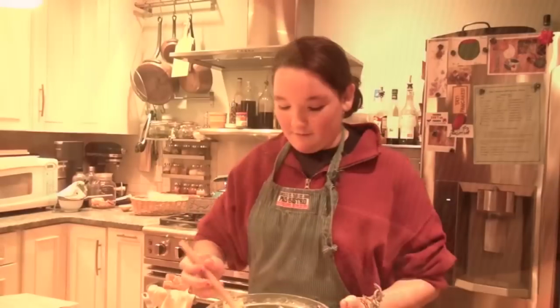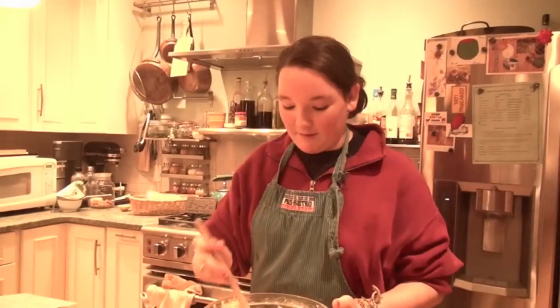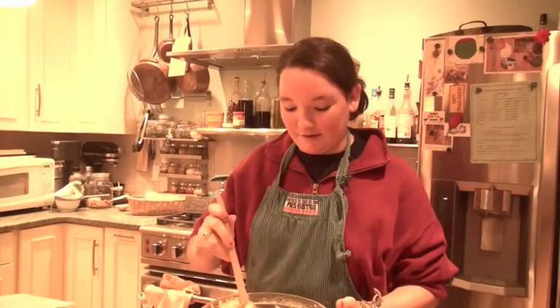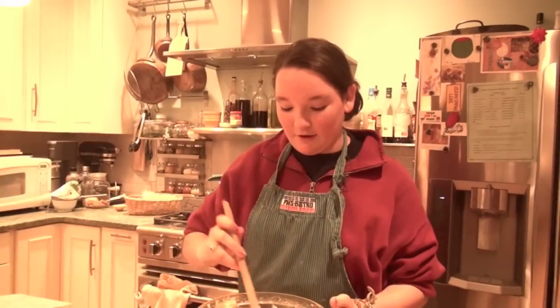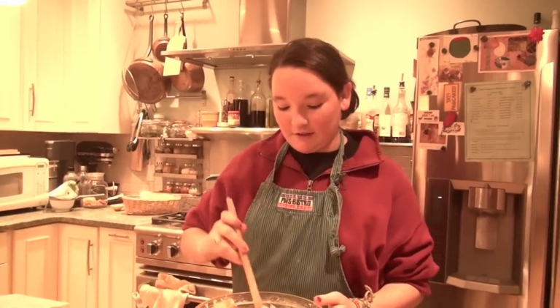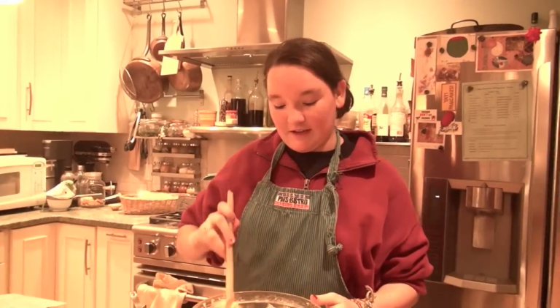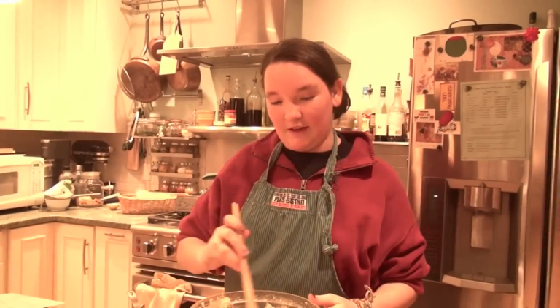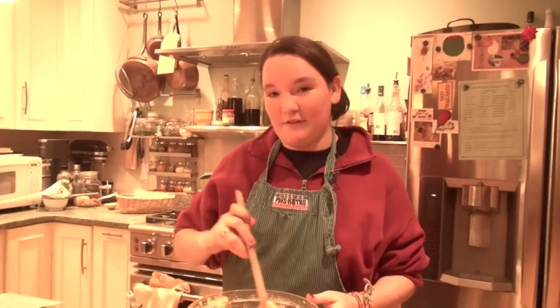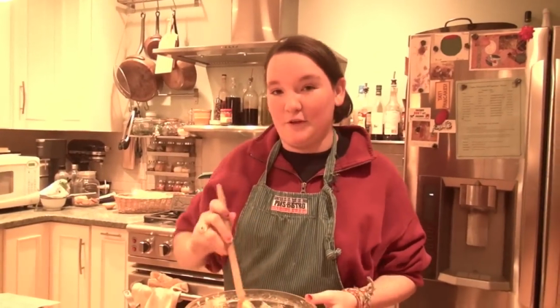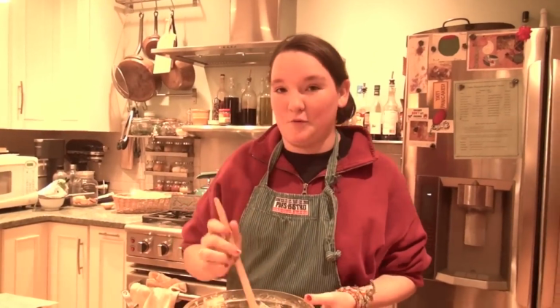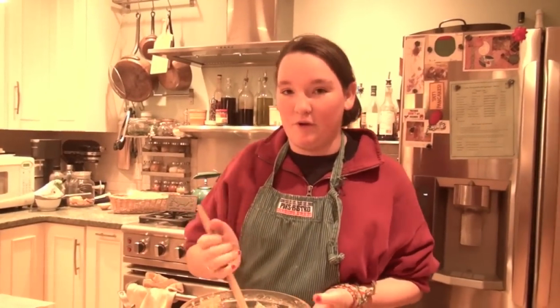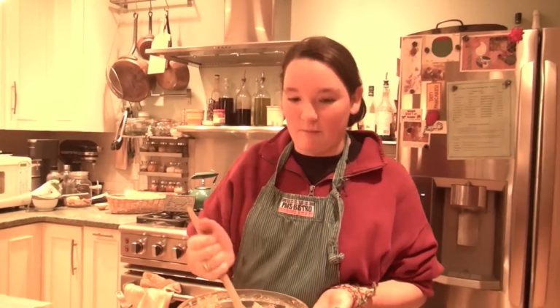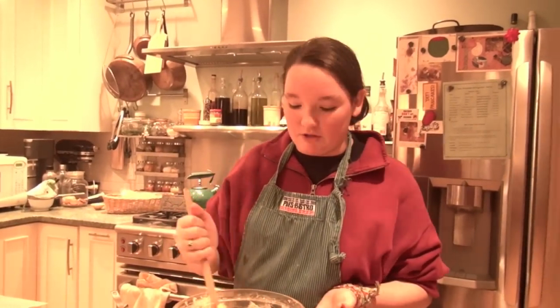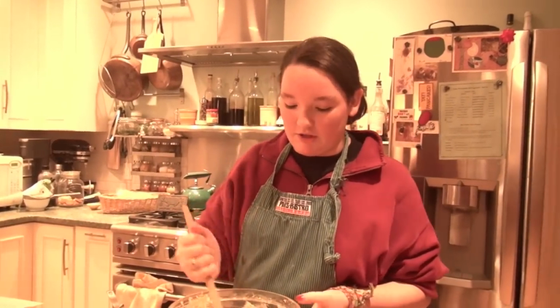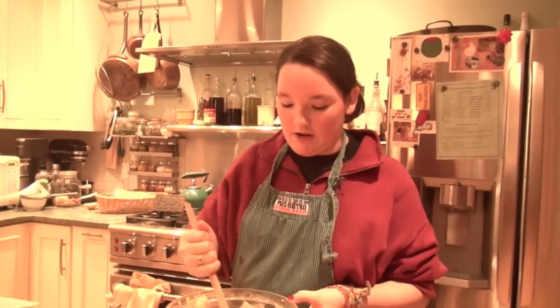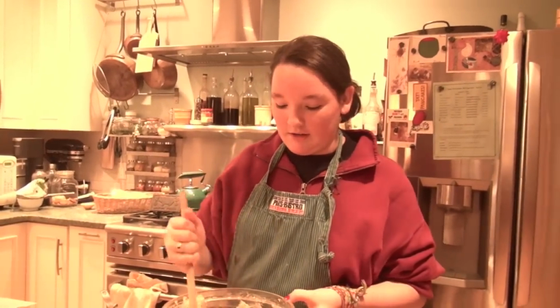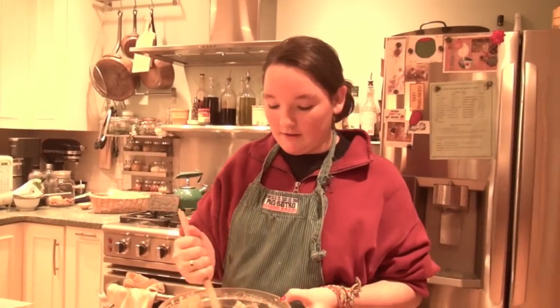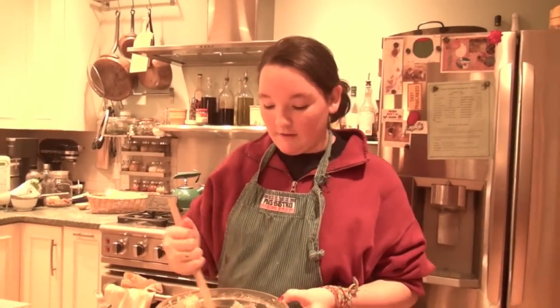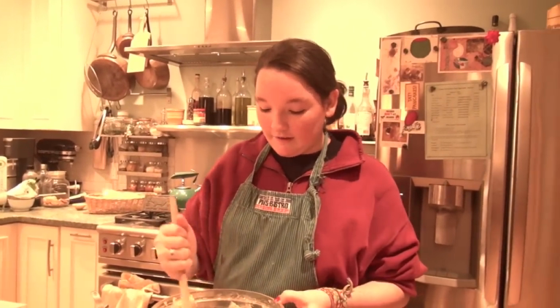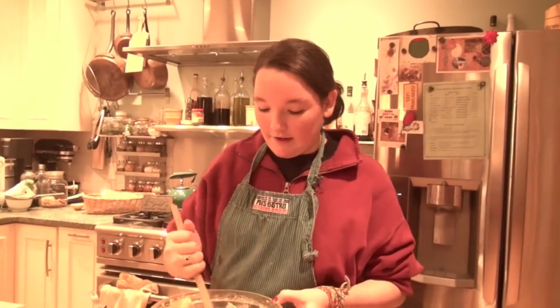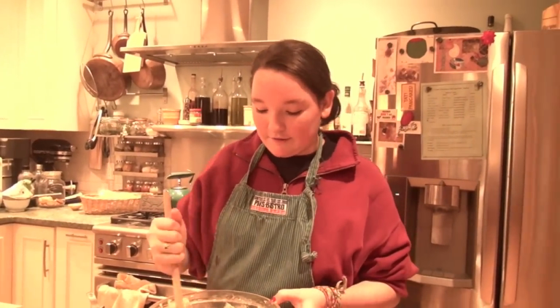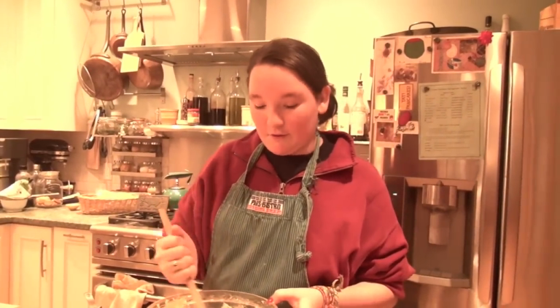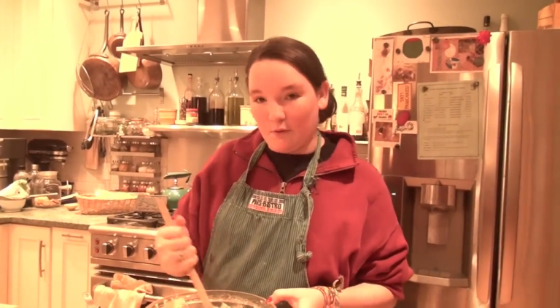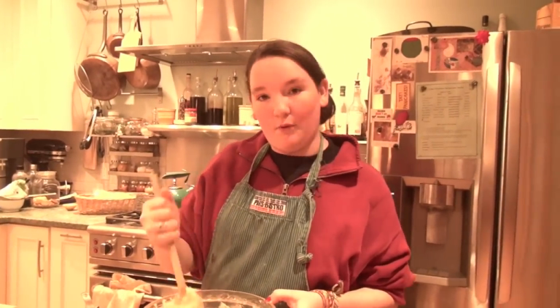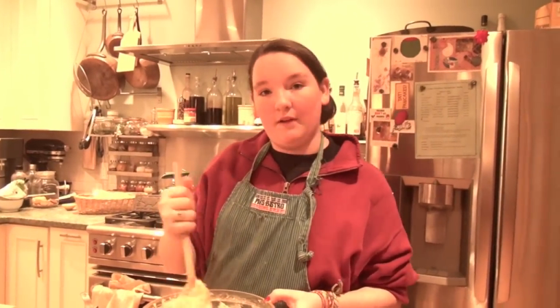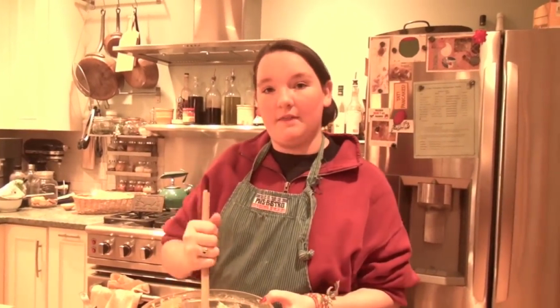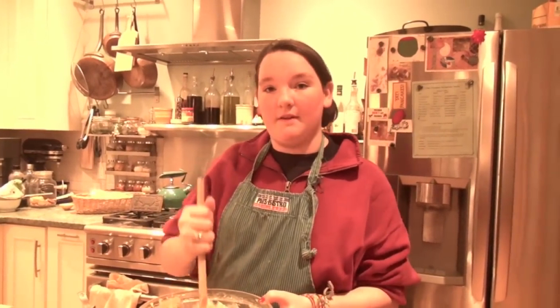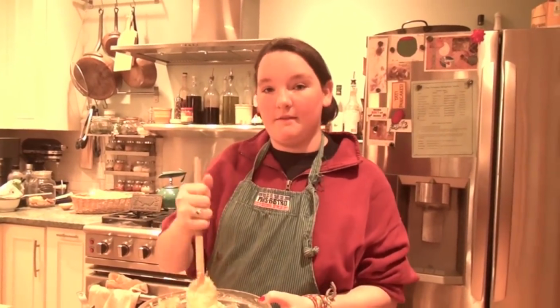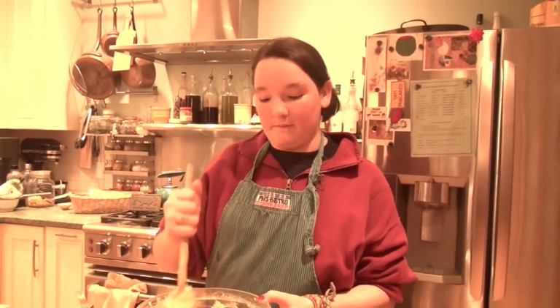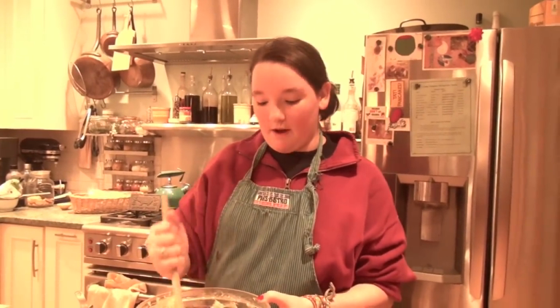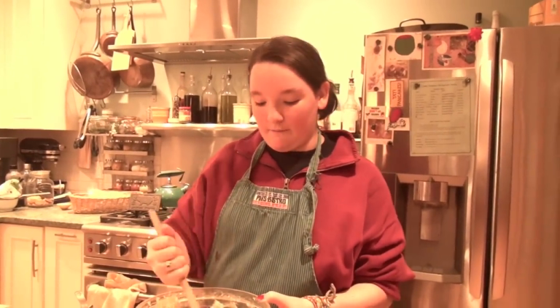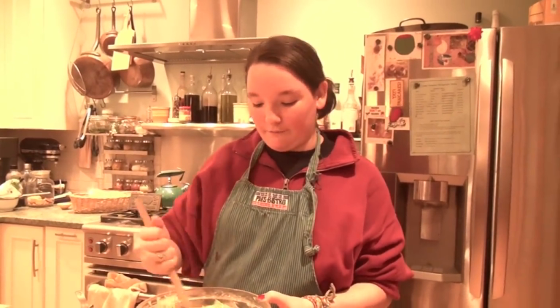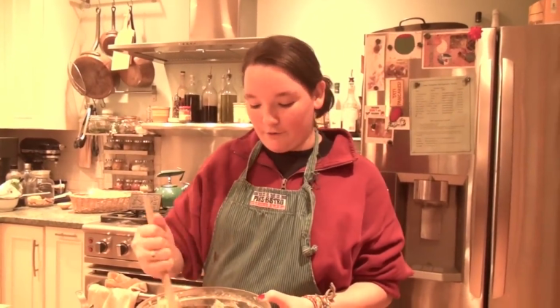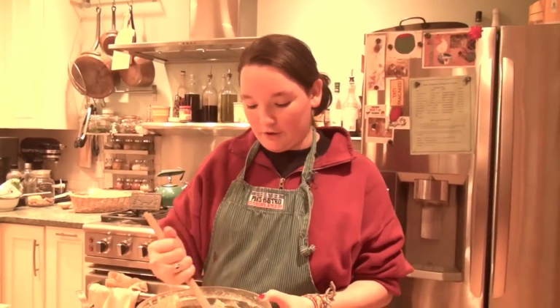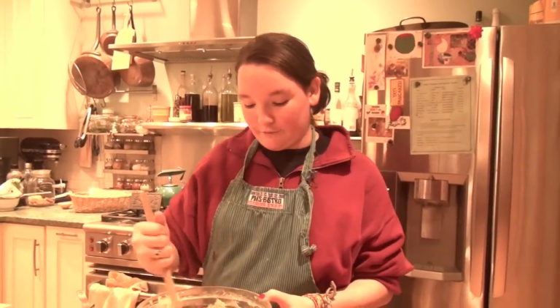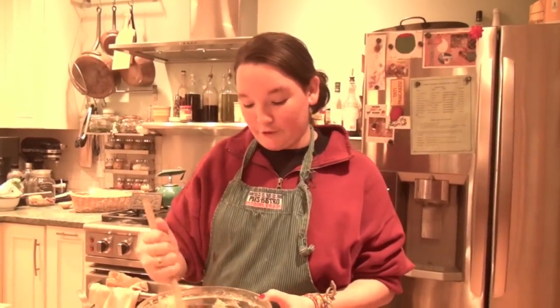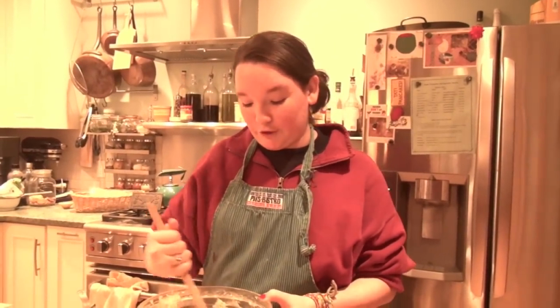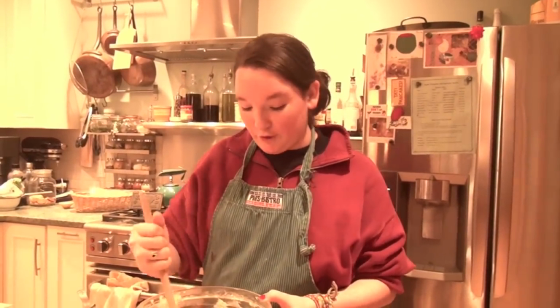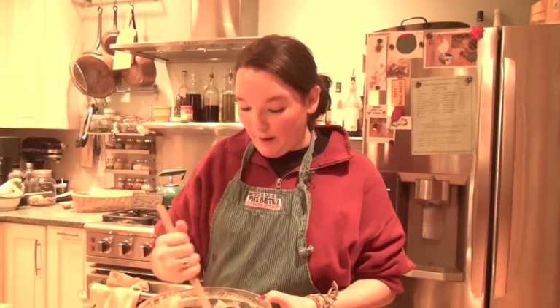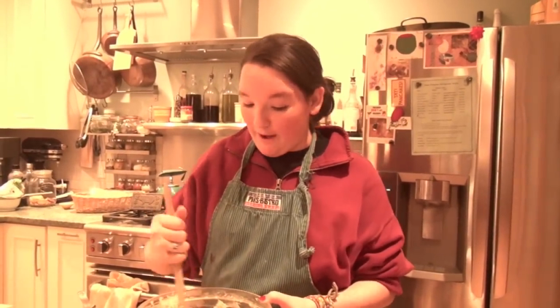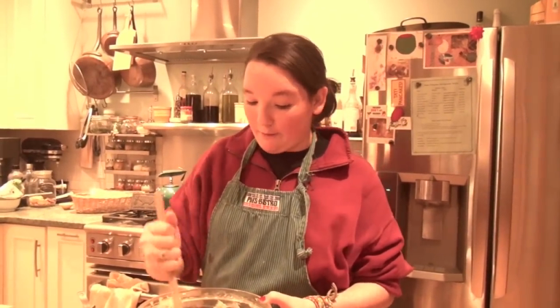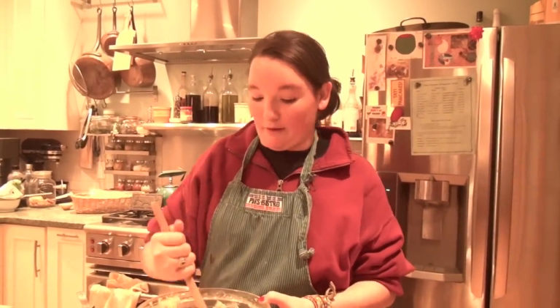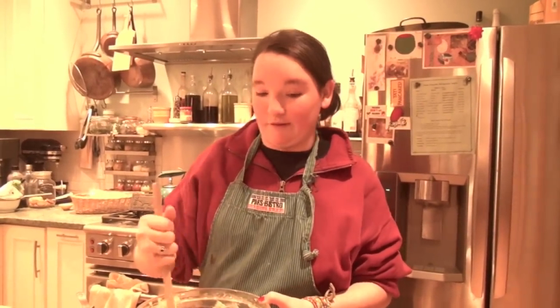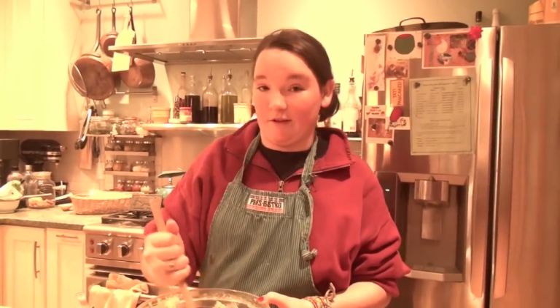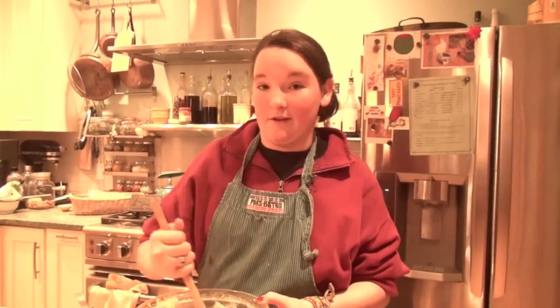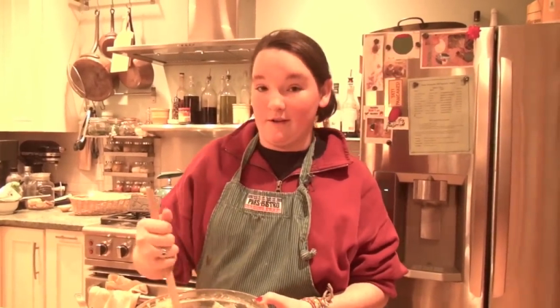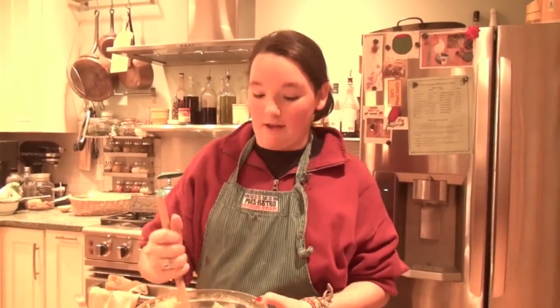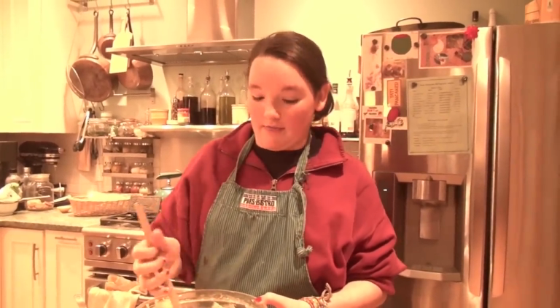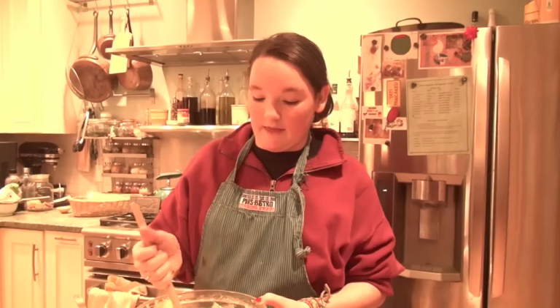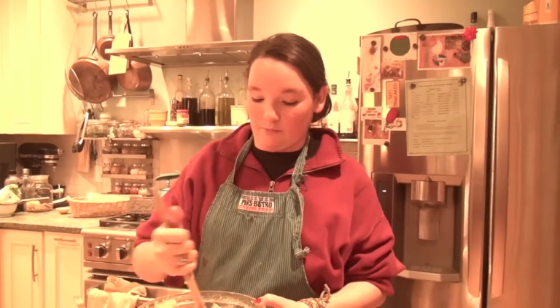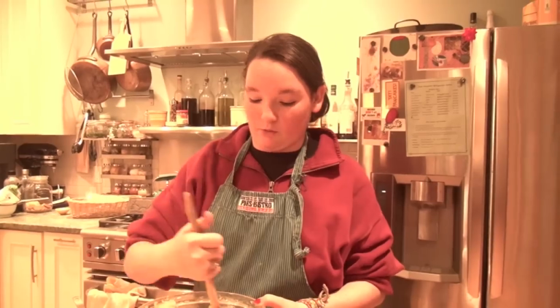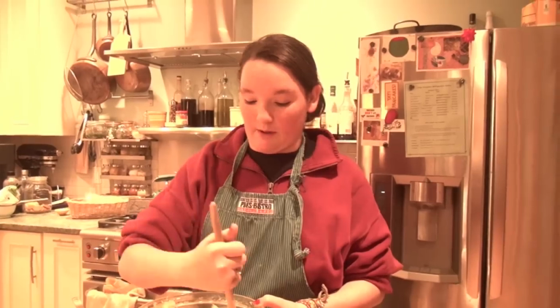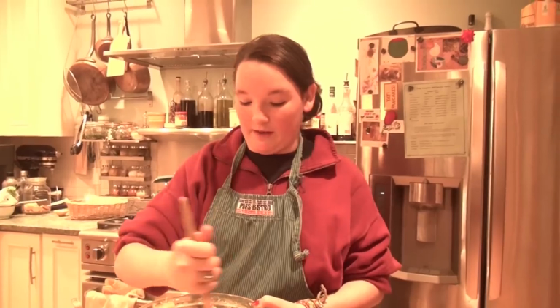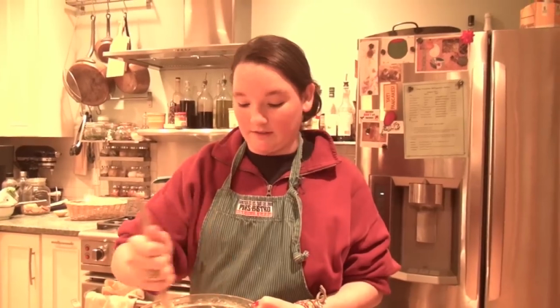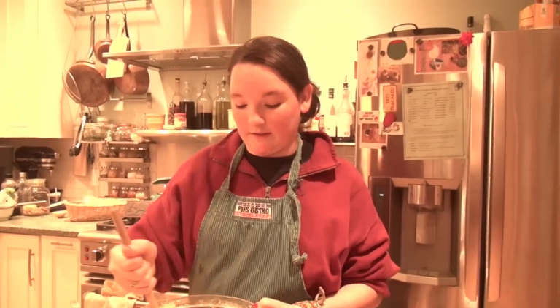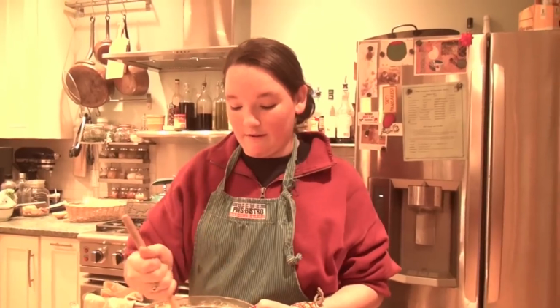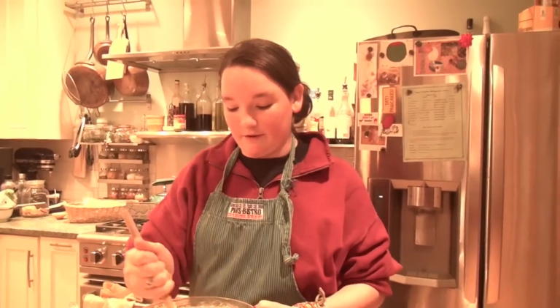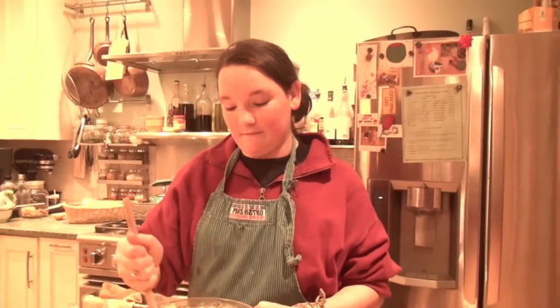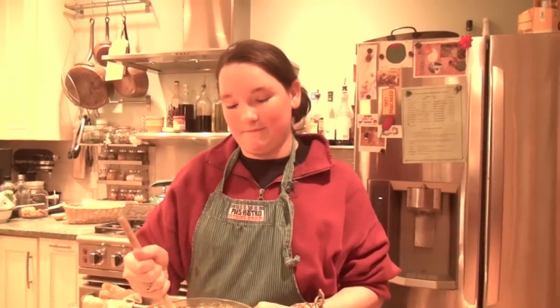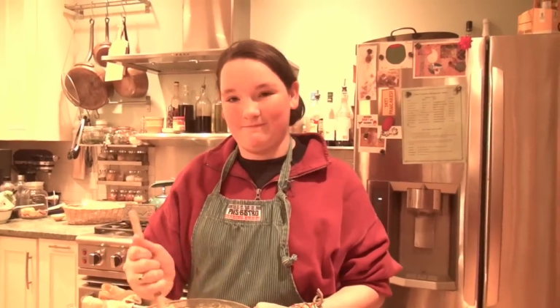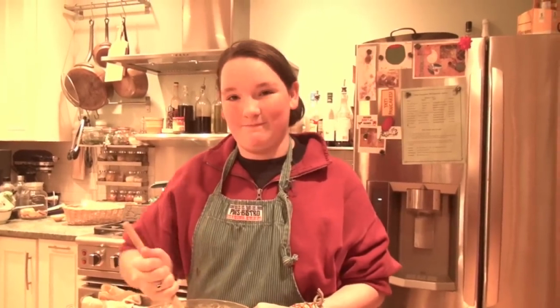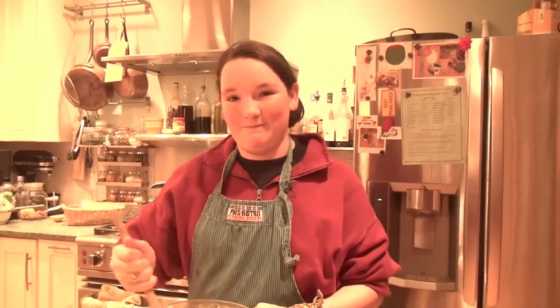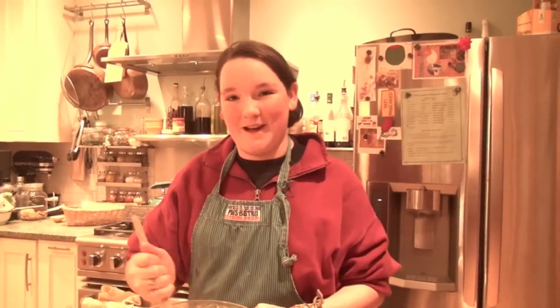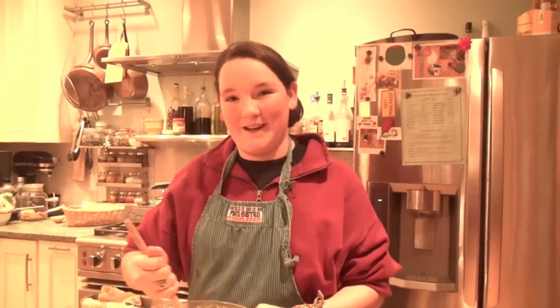Mix it all together and you're pretty much done. This has to cool in the fridge for 2 hours, and then we'll get back to the oven. Bye!